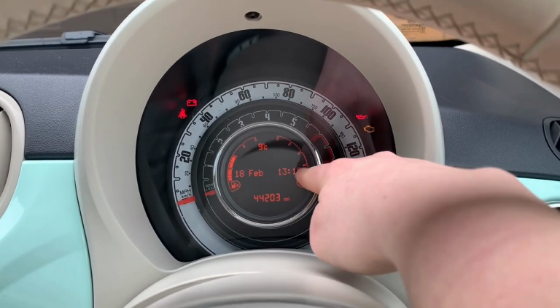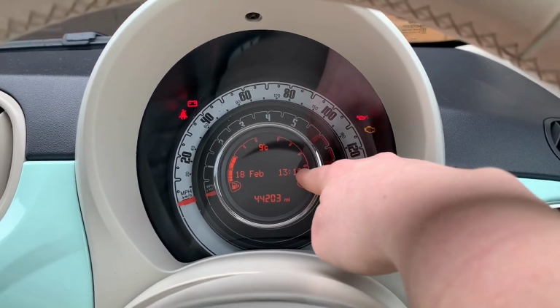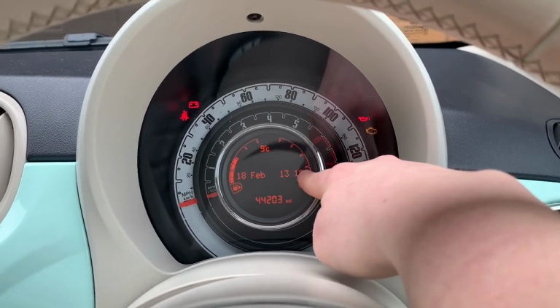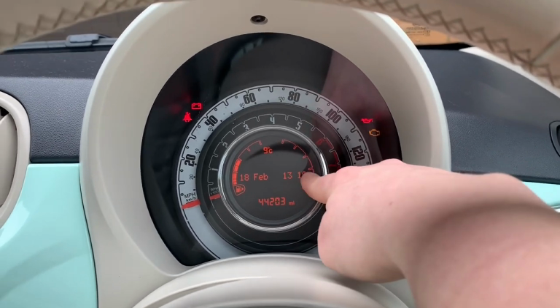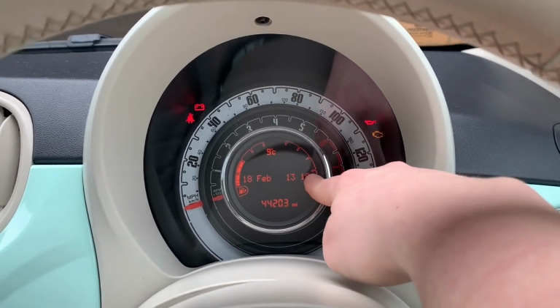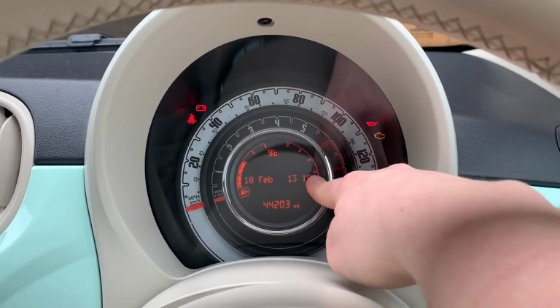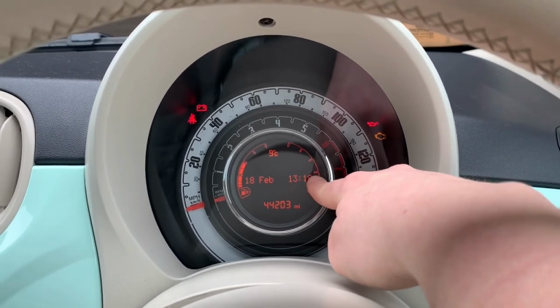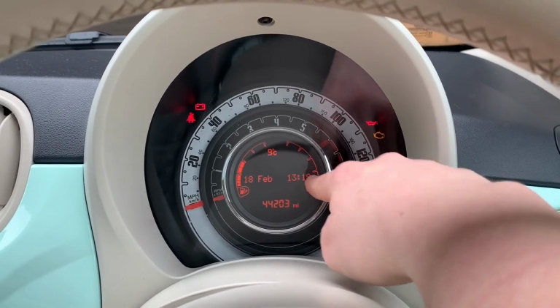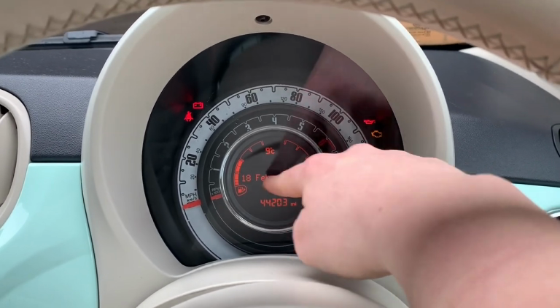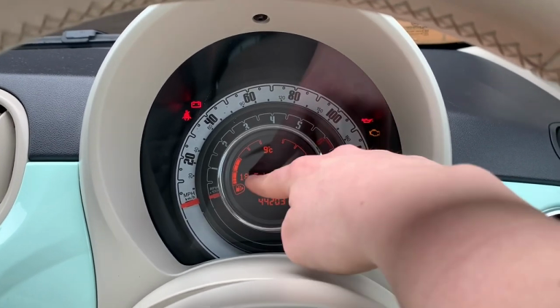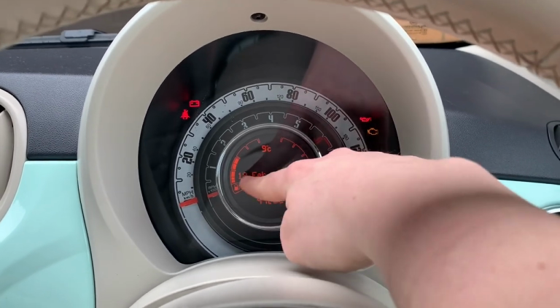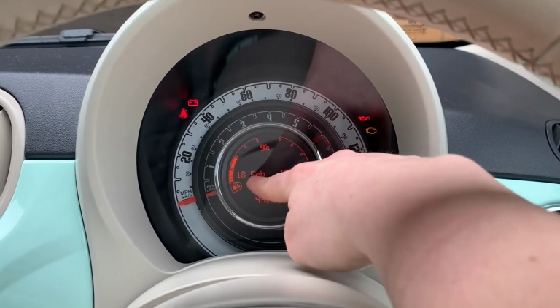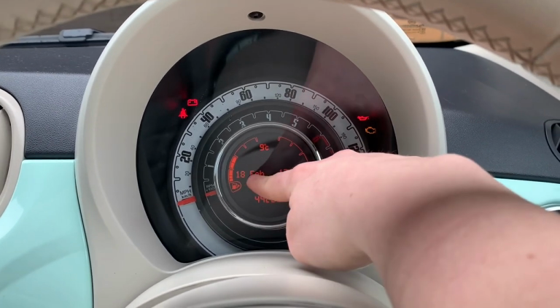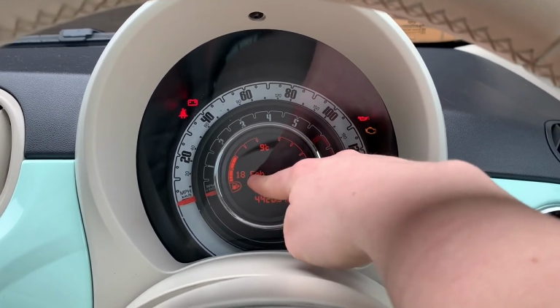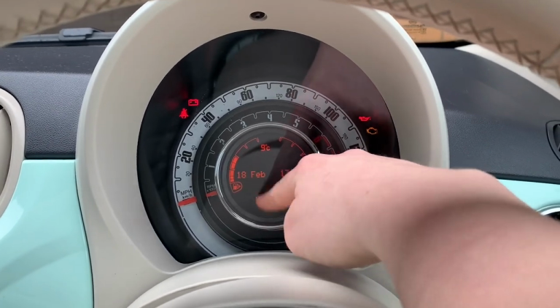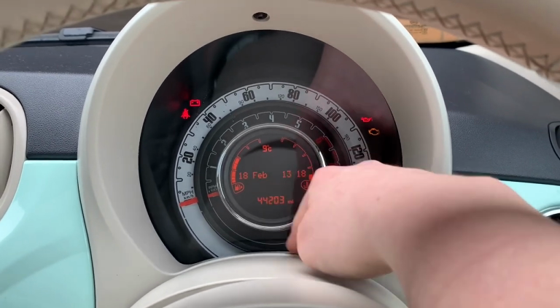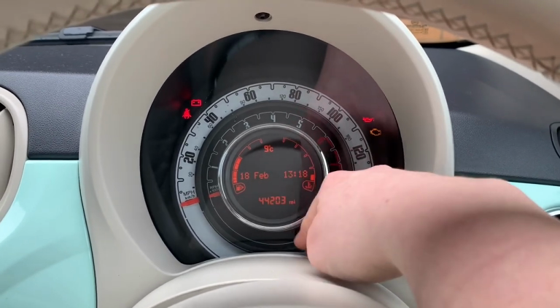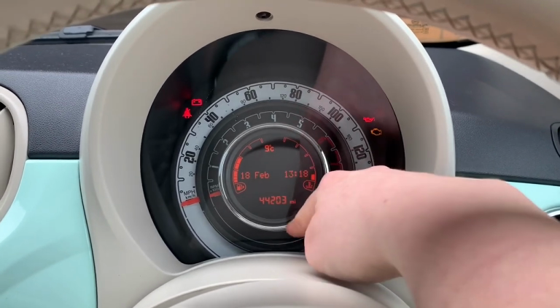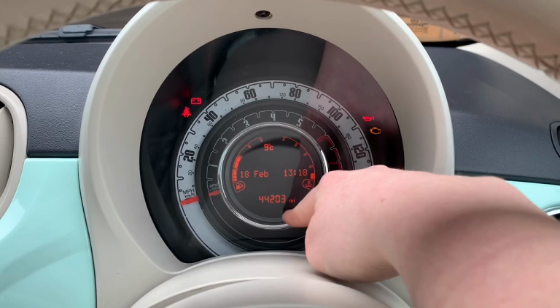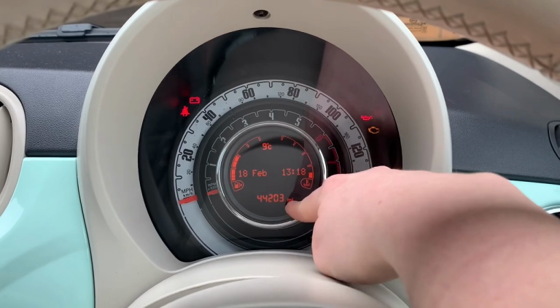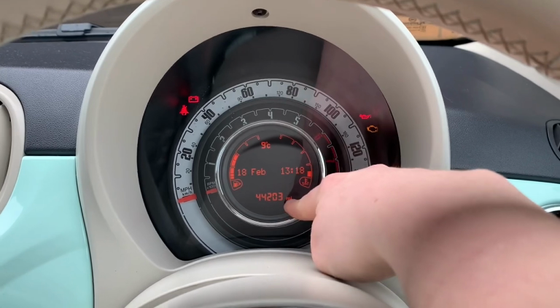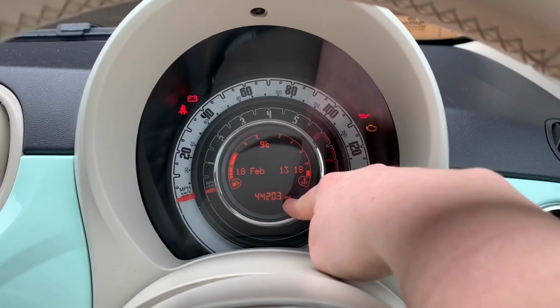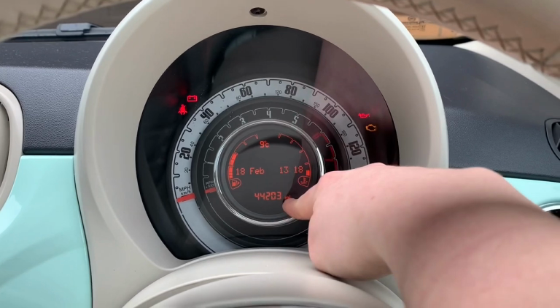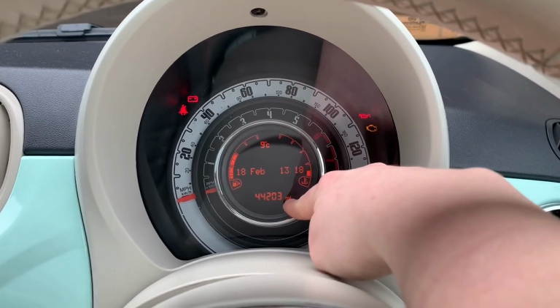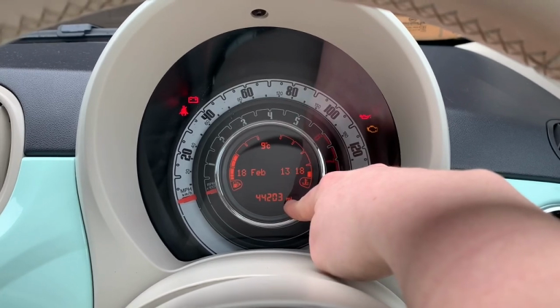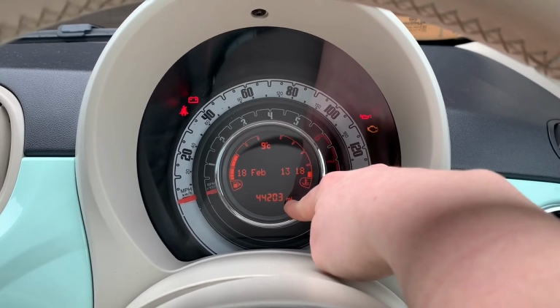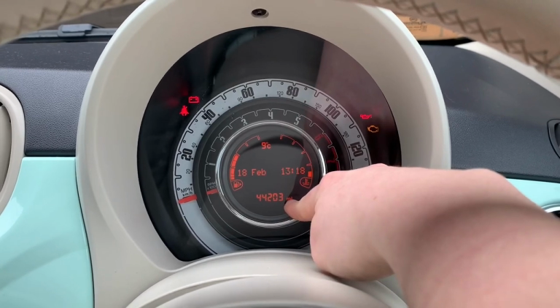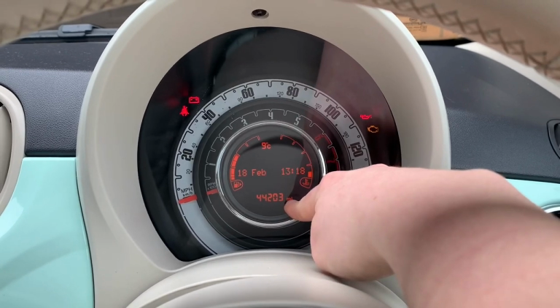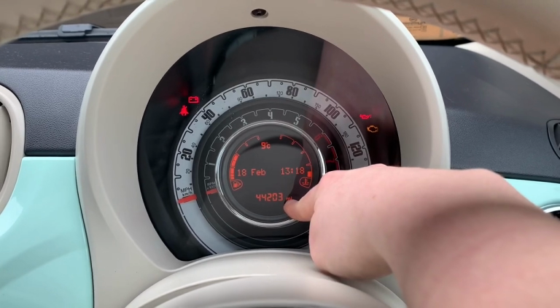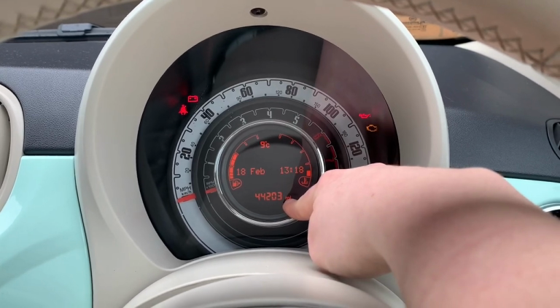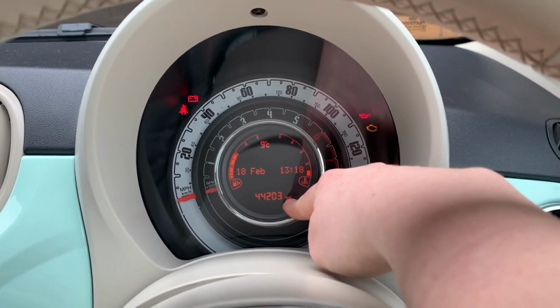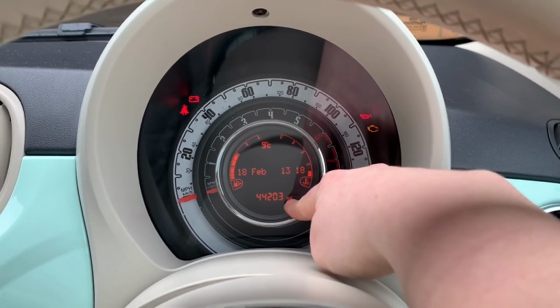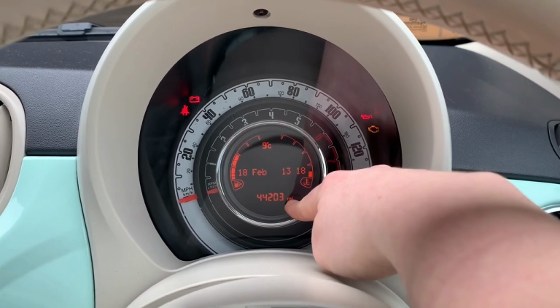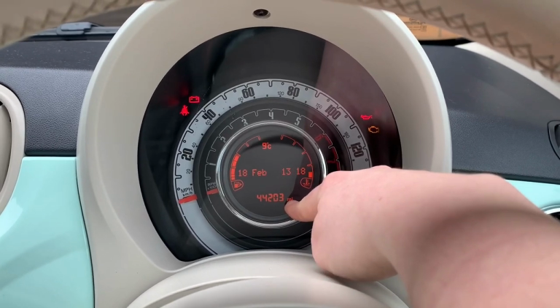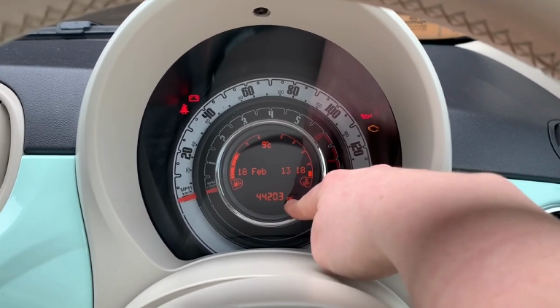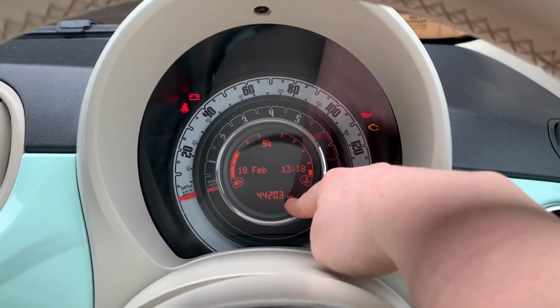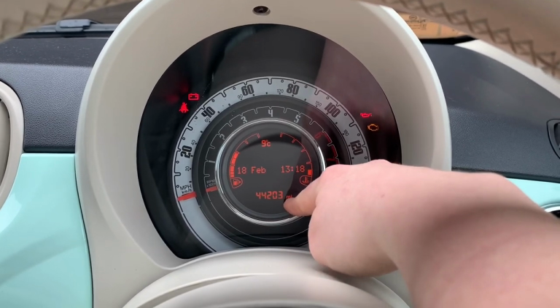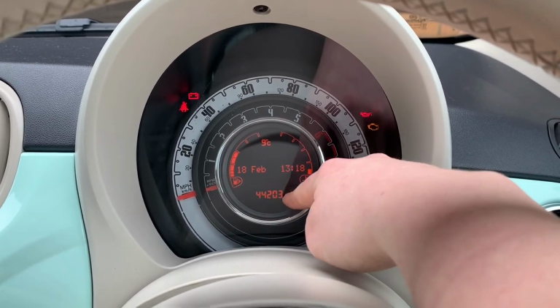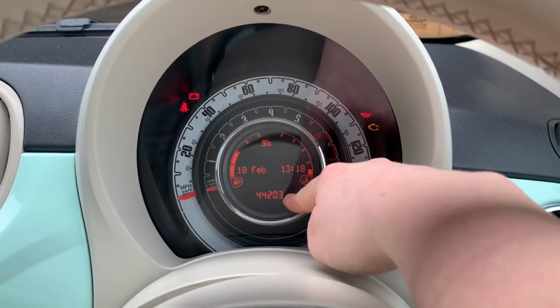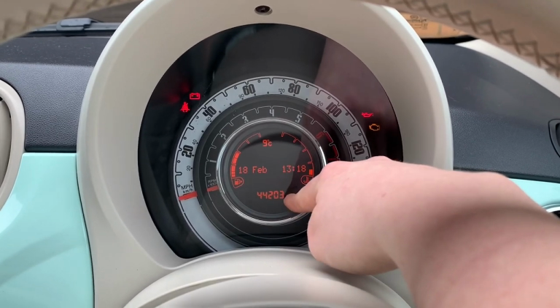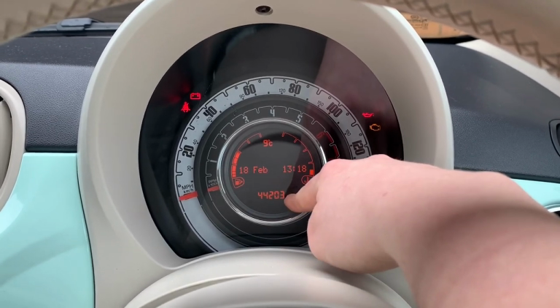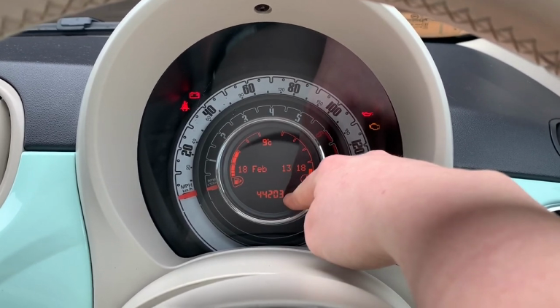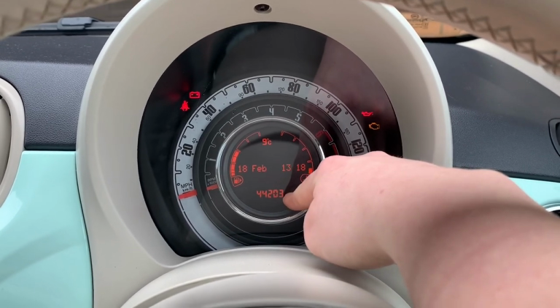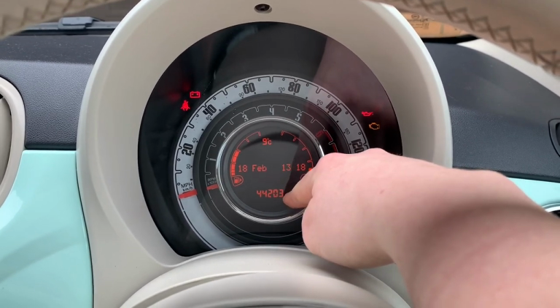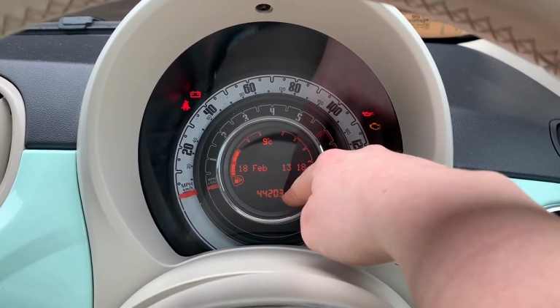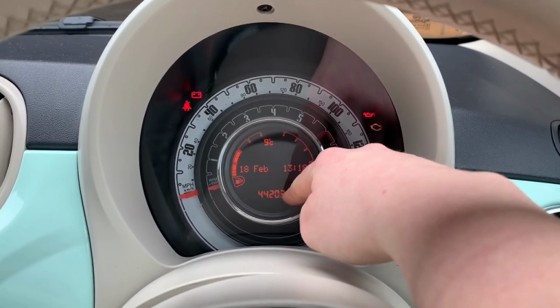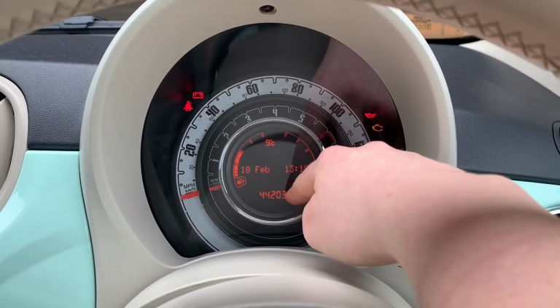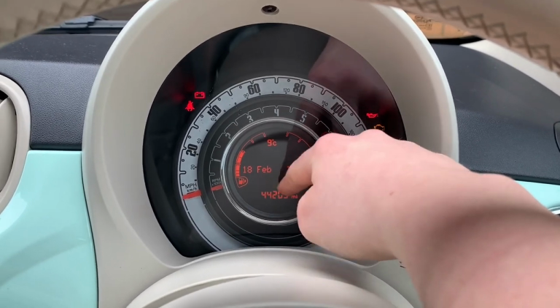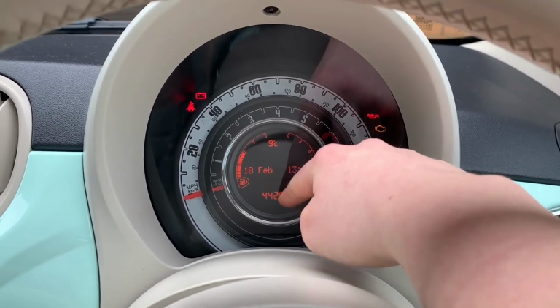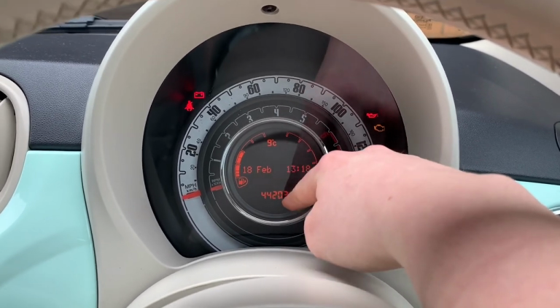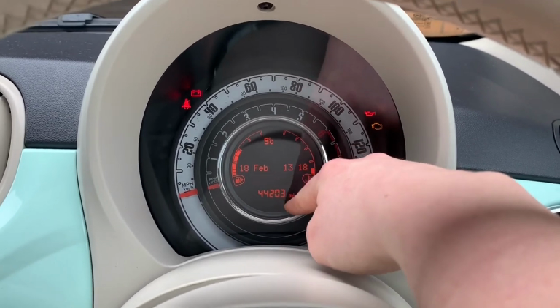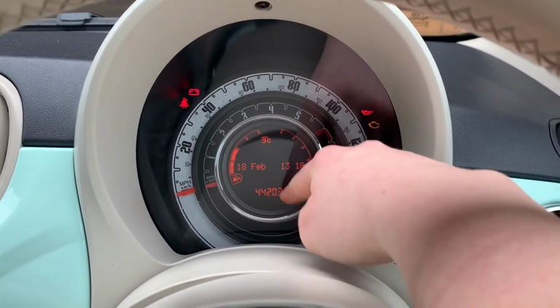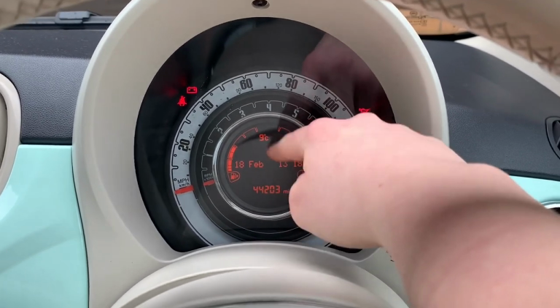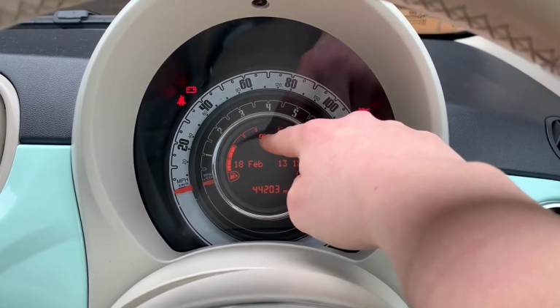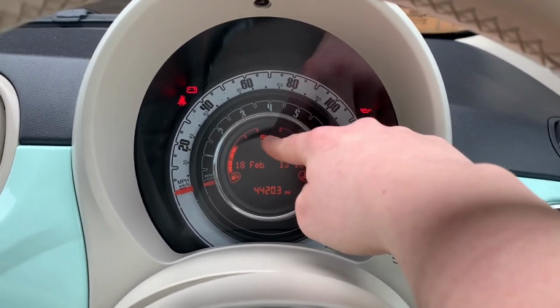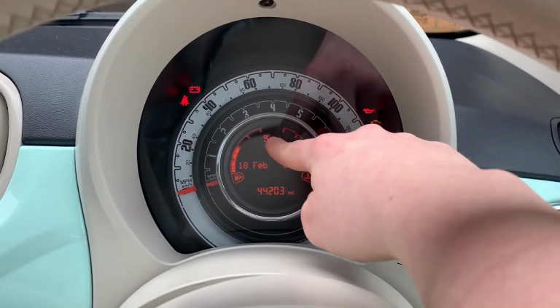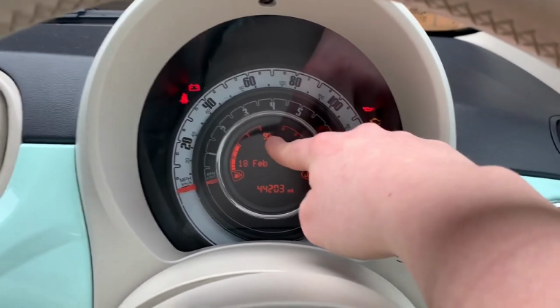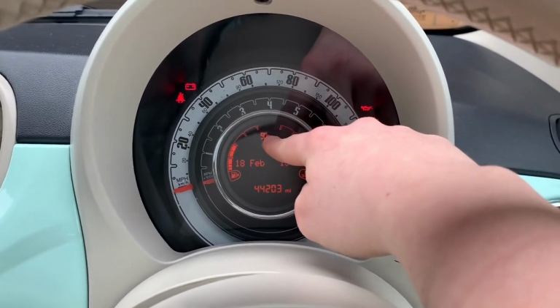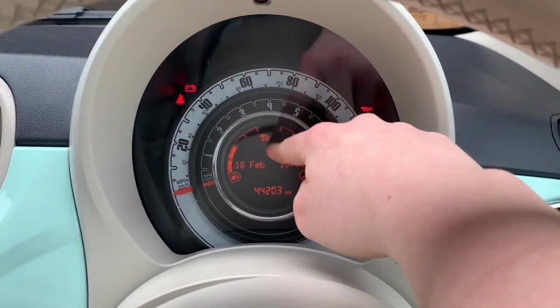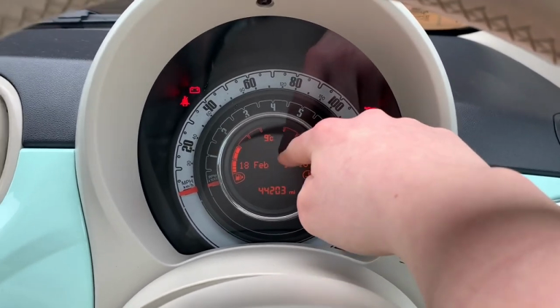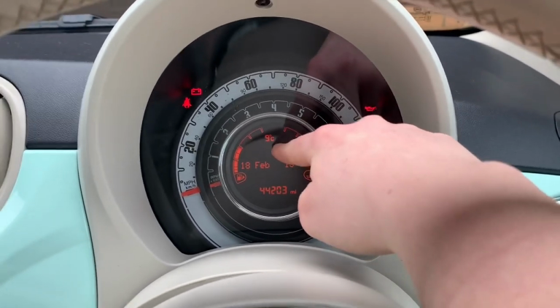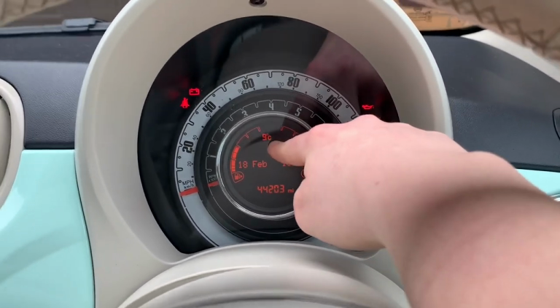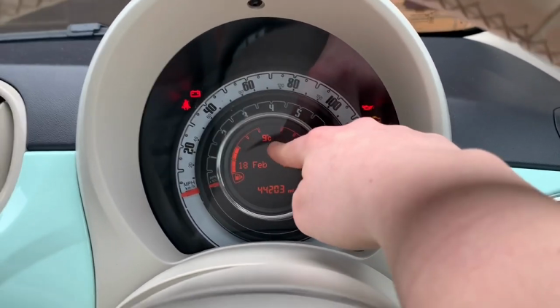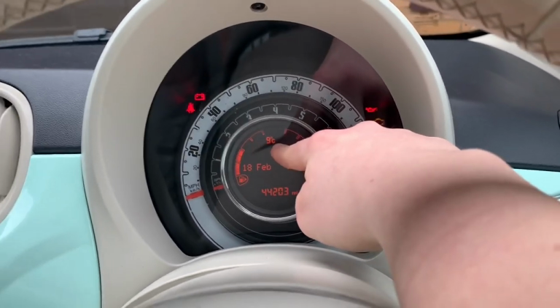Obviously time, date, how many miles I've done. This is second-hand - it's only had one owner though, which is pretty good.